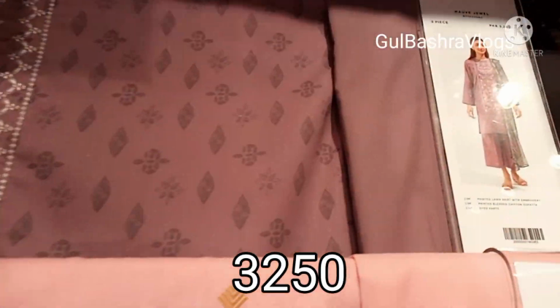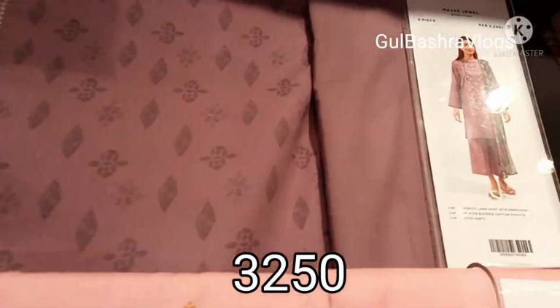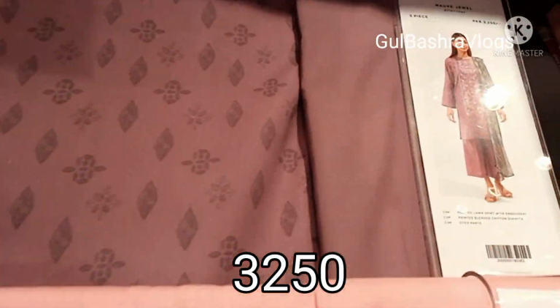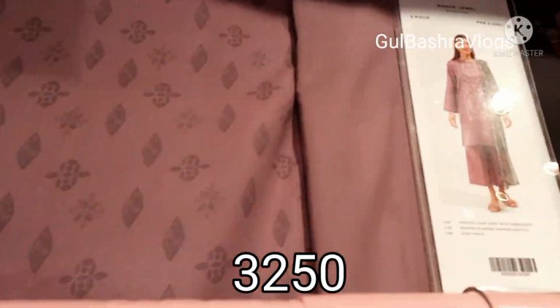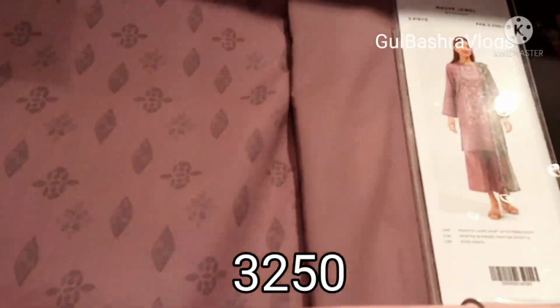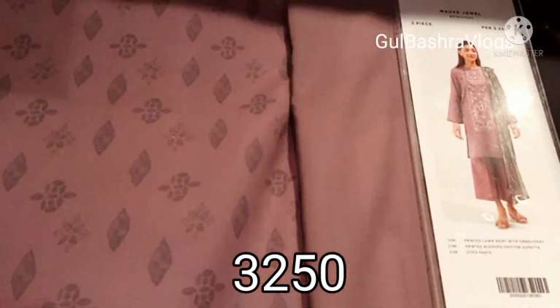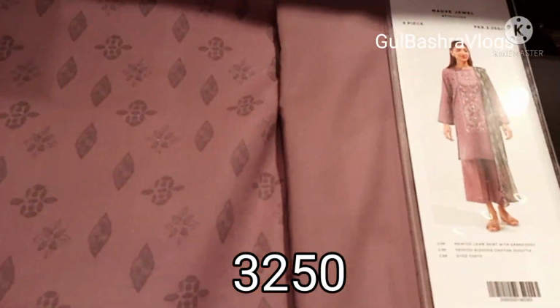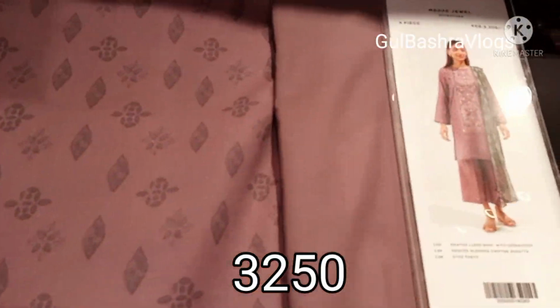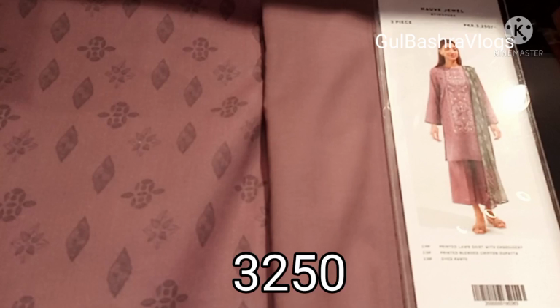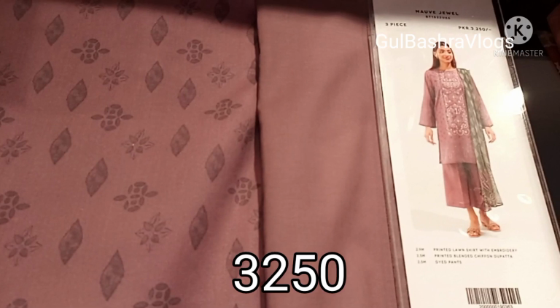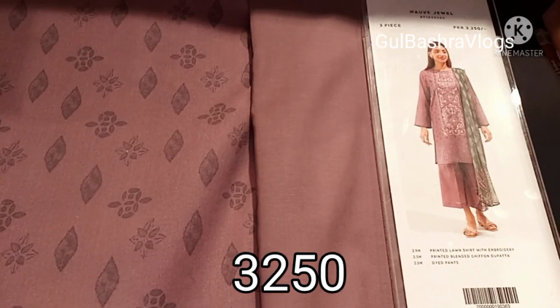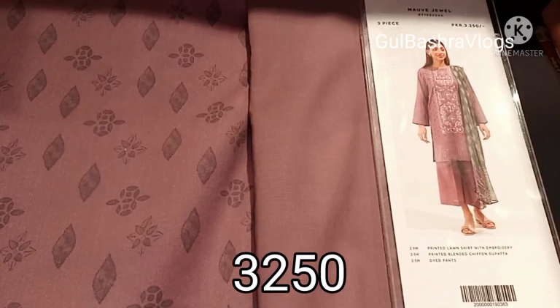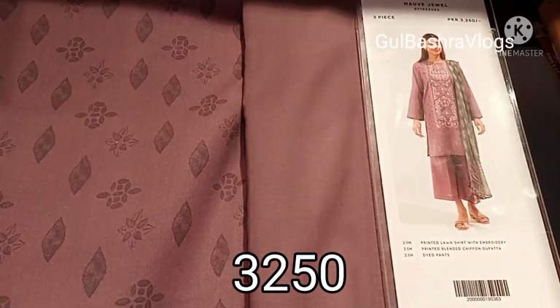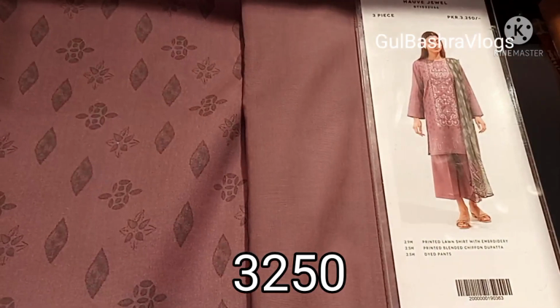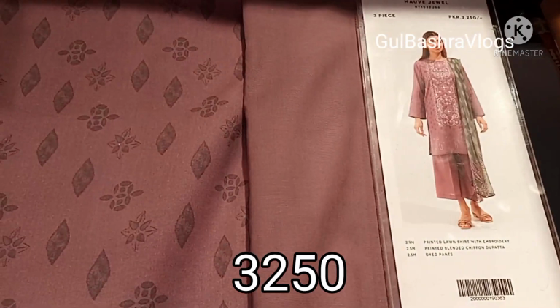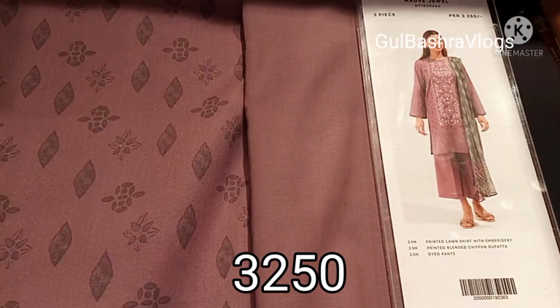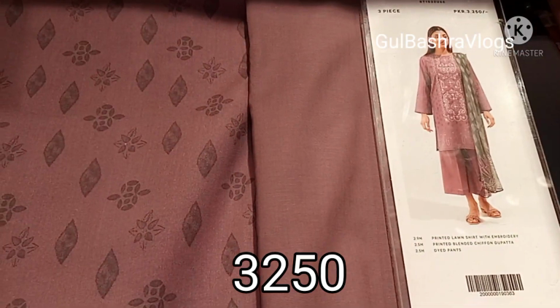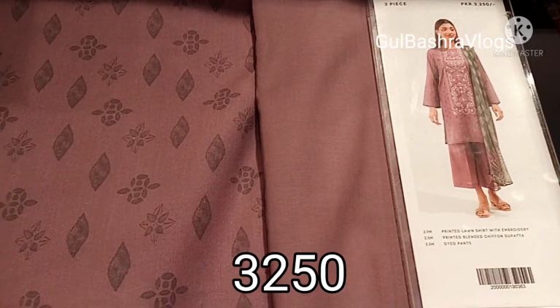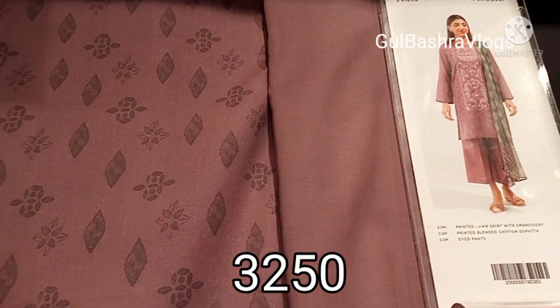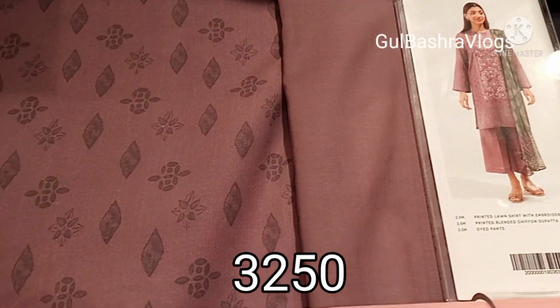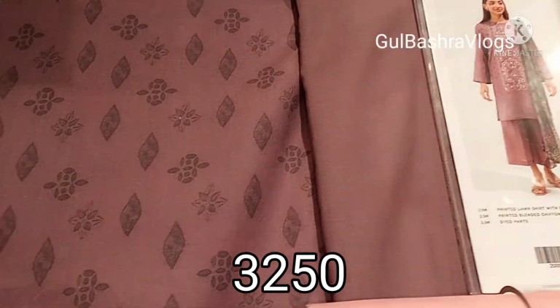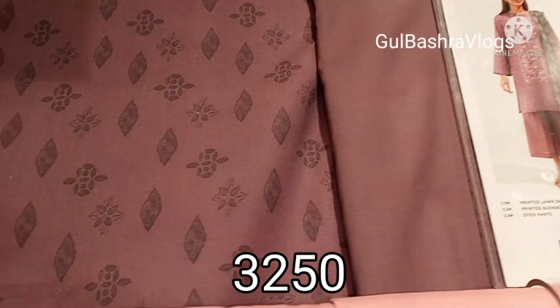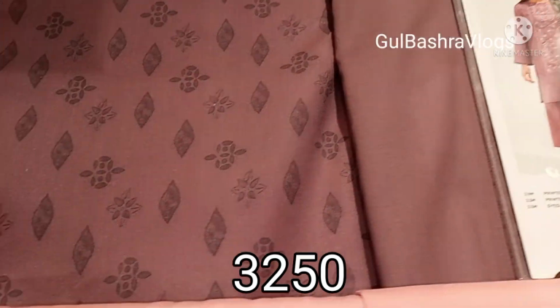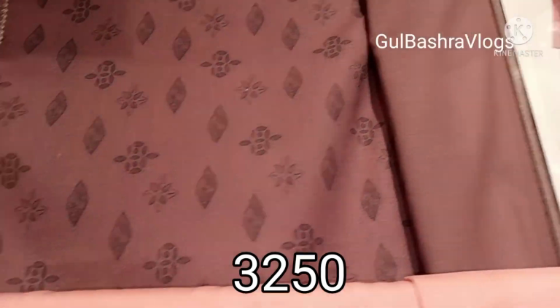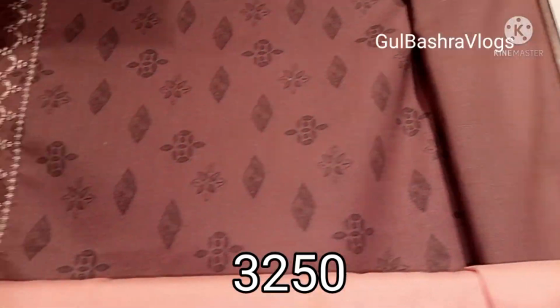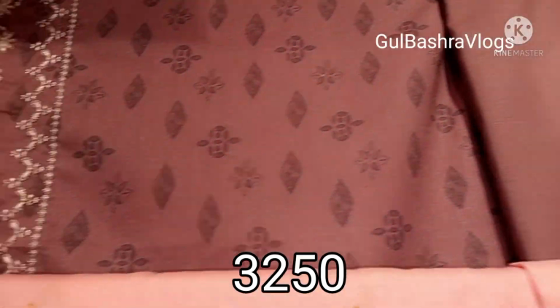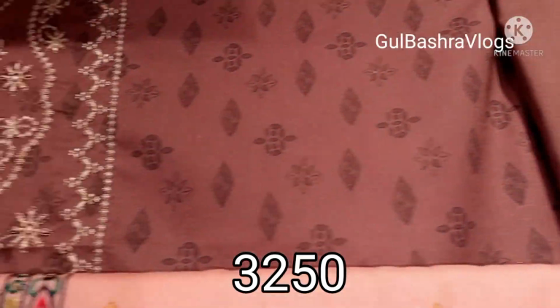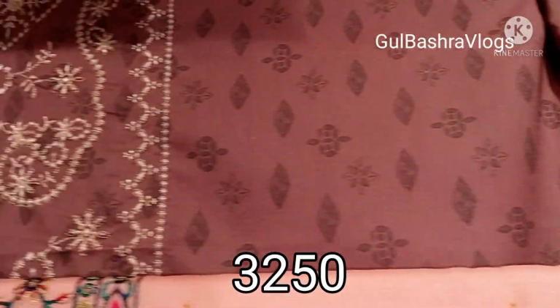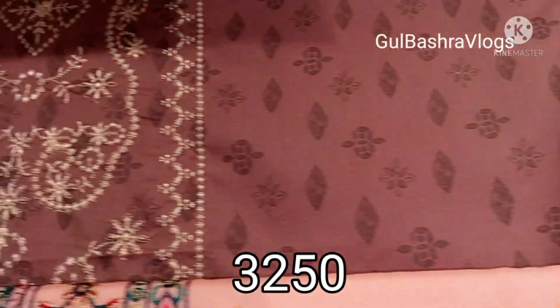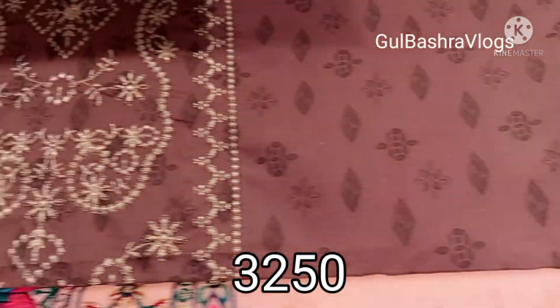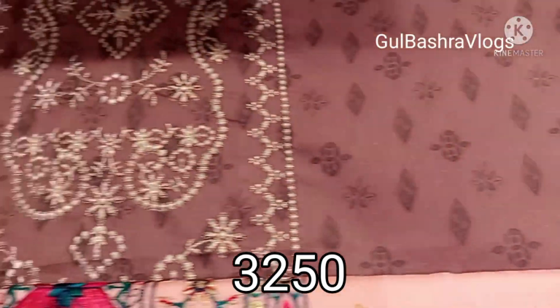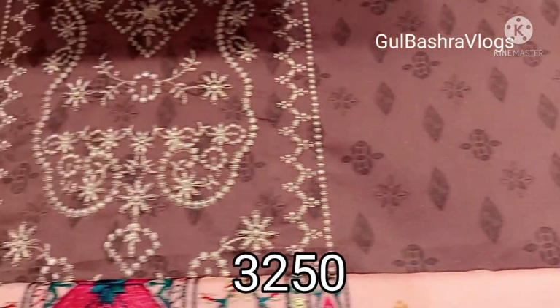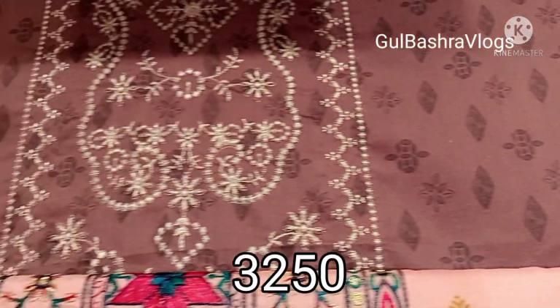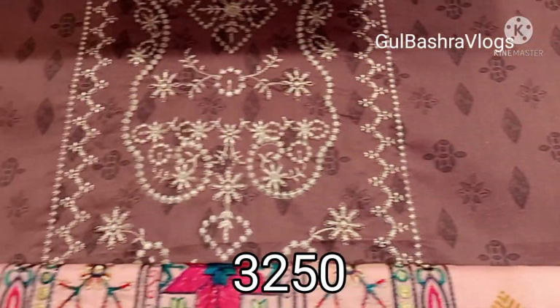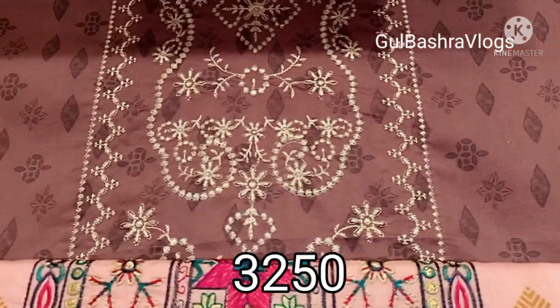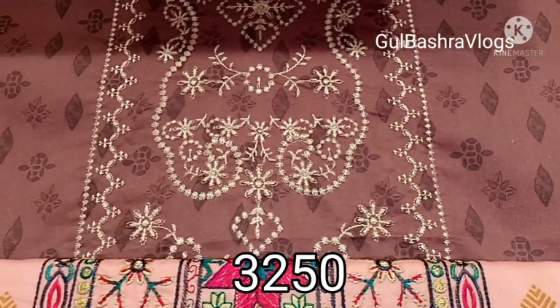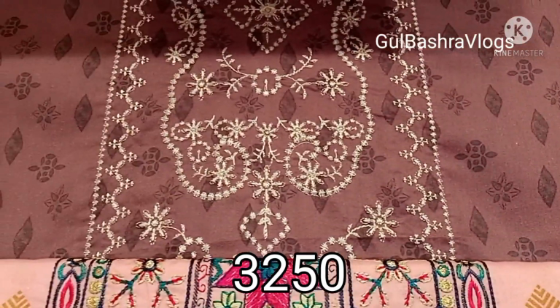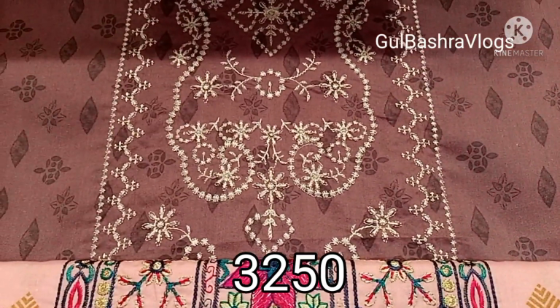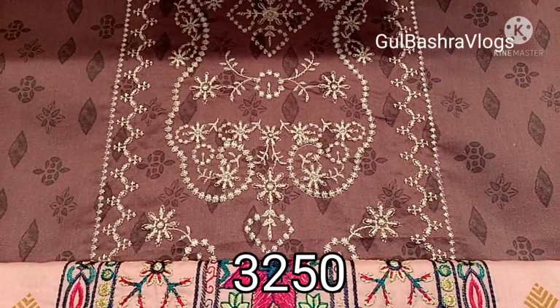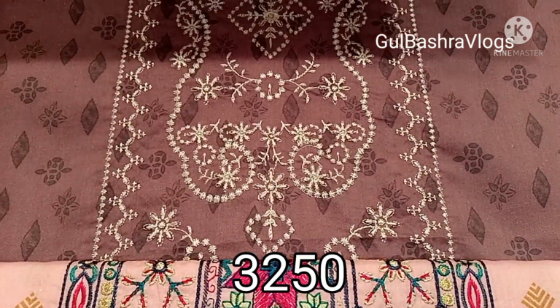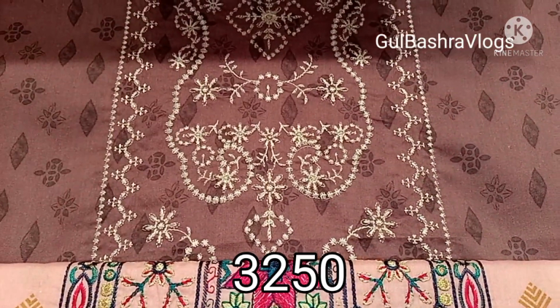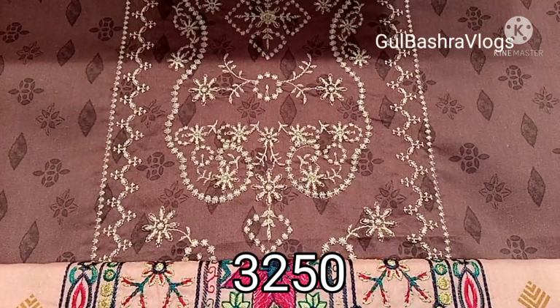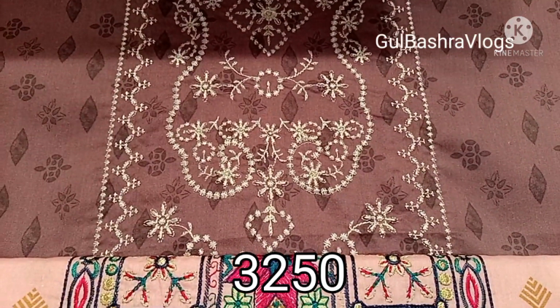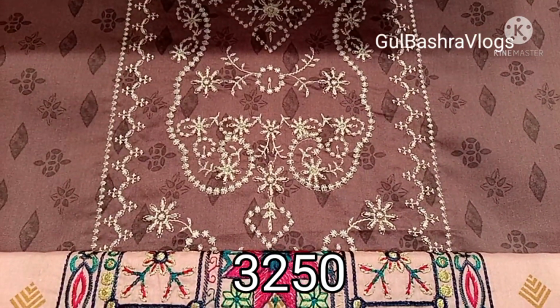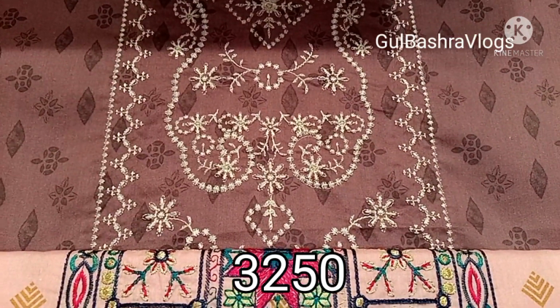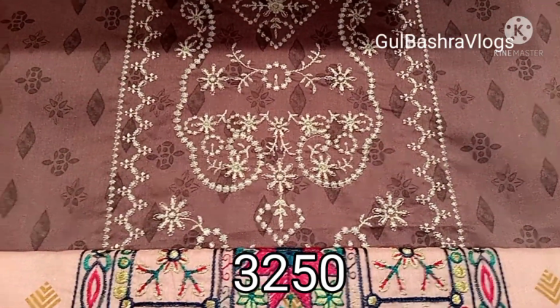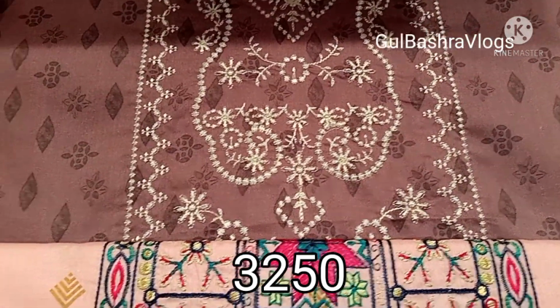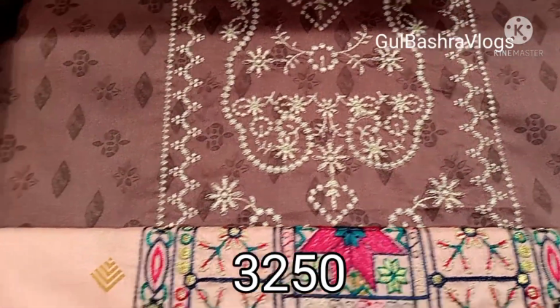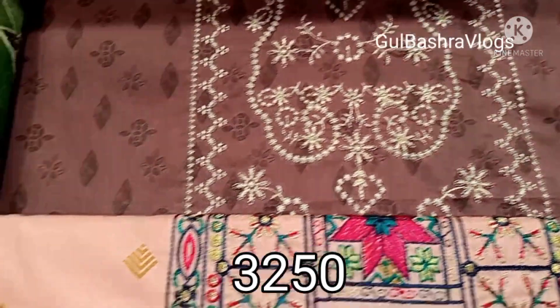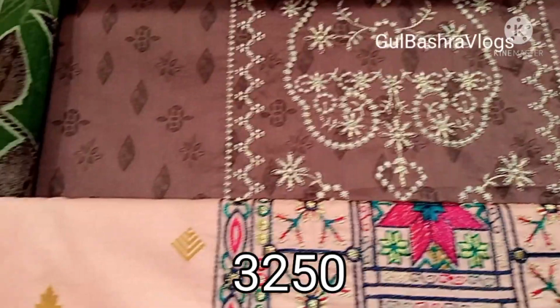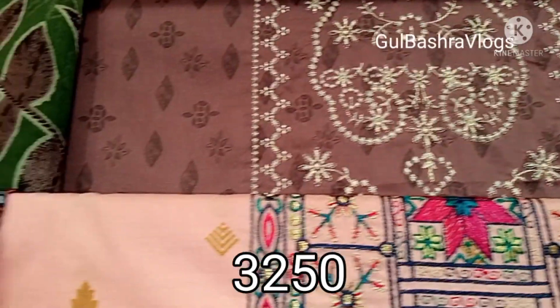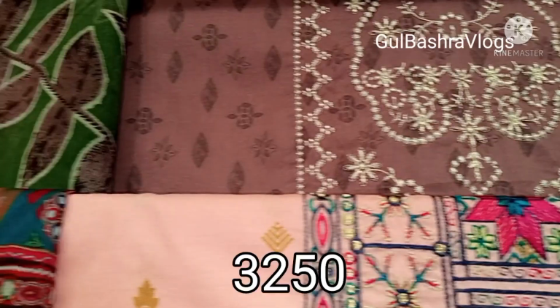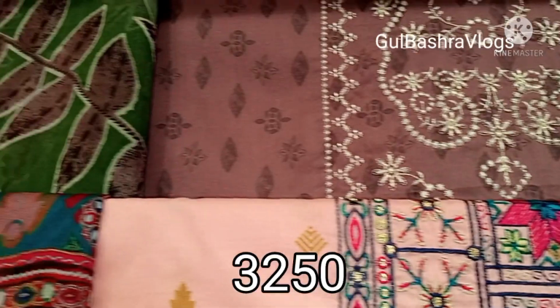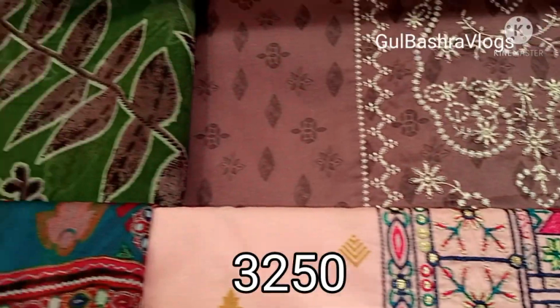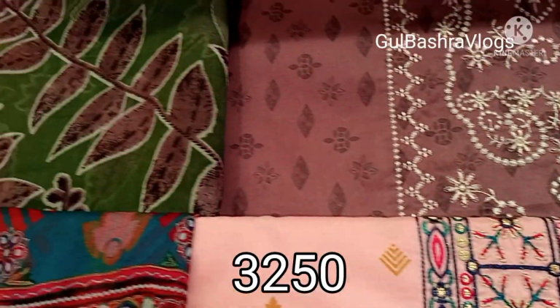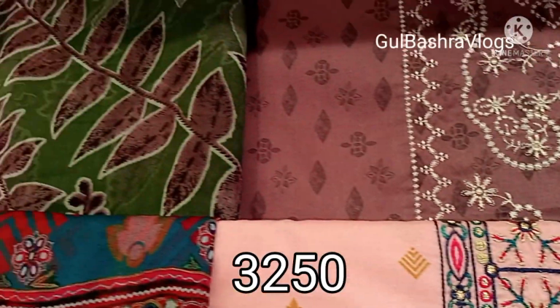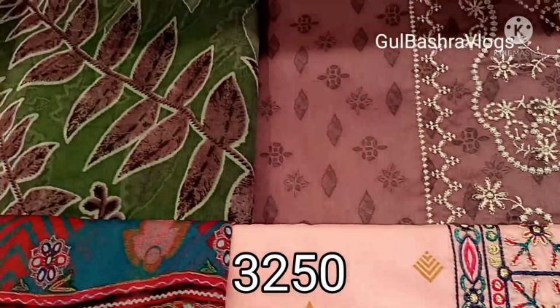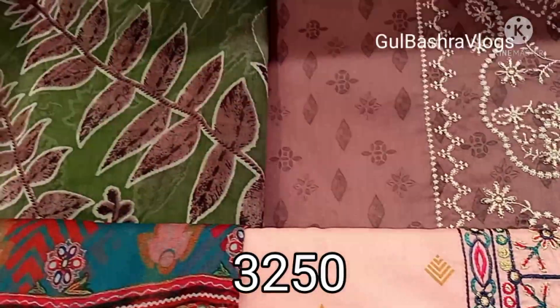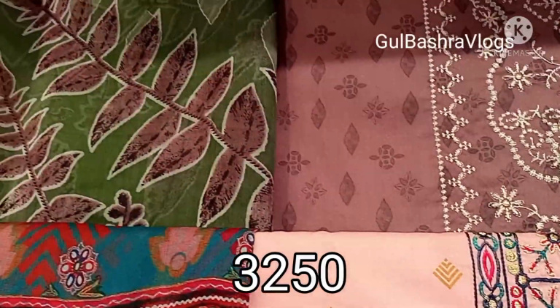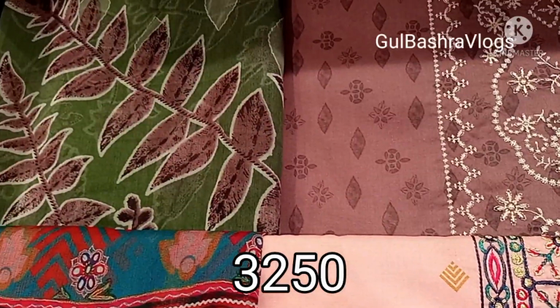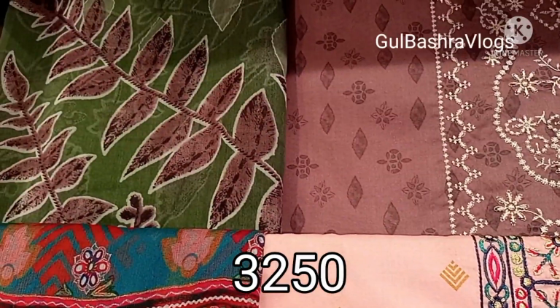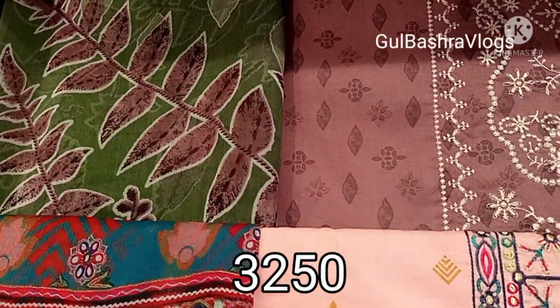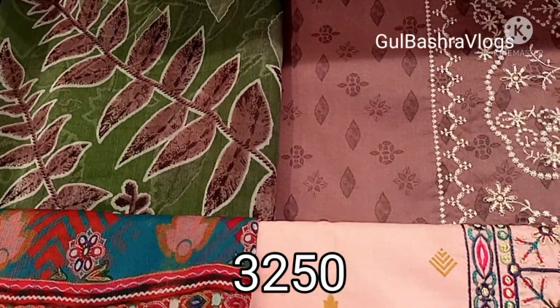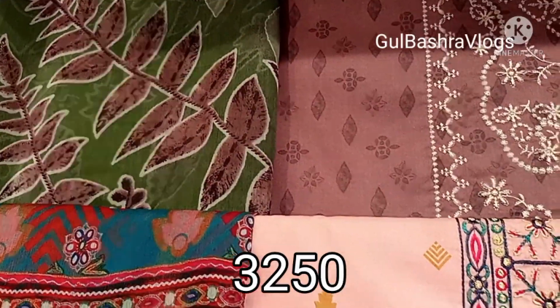Next is a plain trousers article. It's a printed and embroidered article in chiffon fabric. If you are interested in the channel, subscribe.